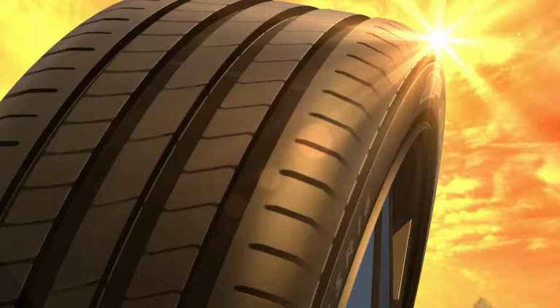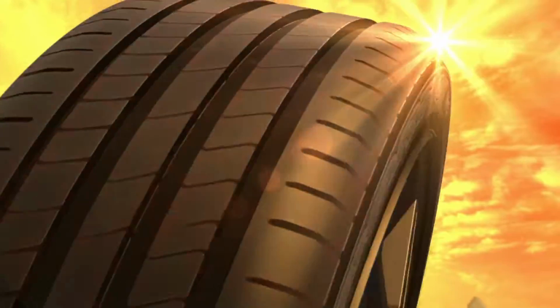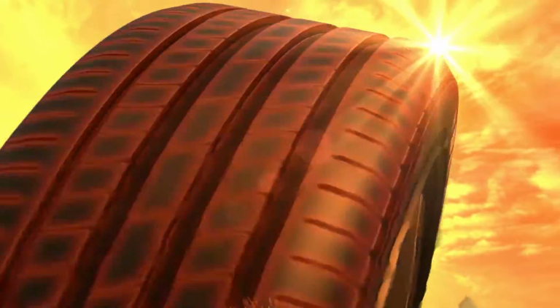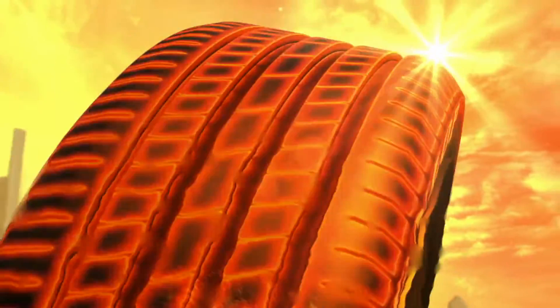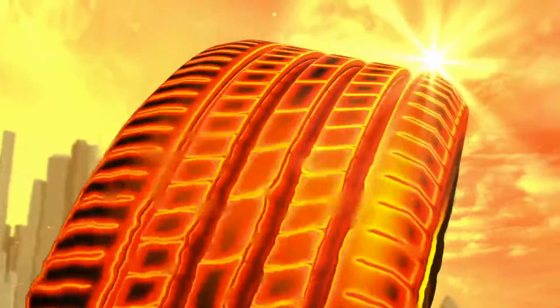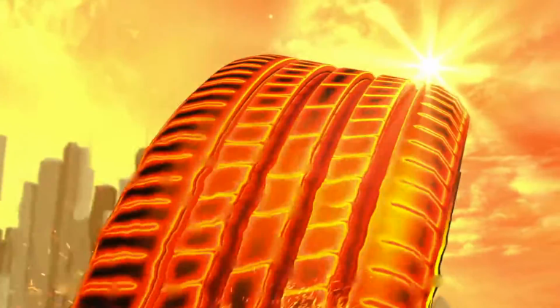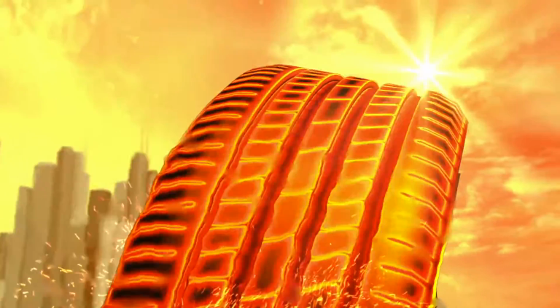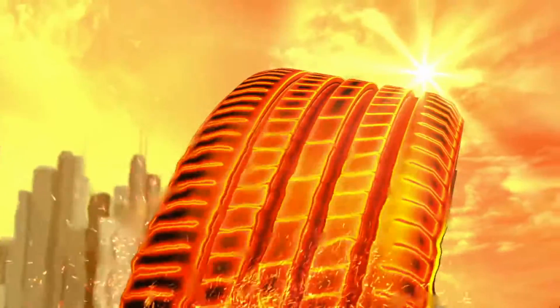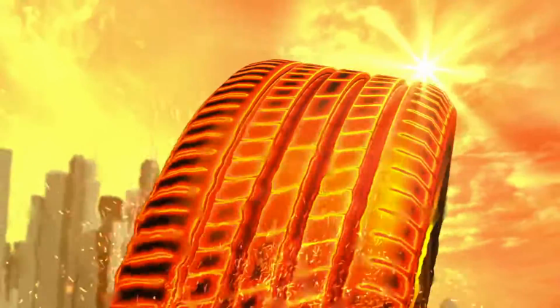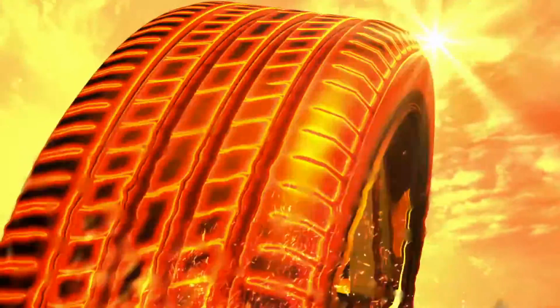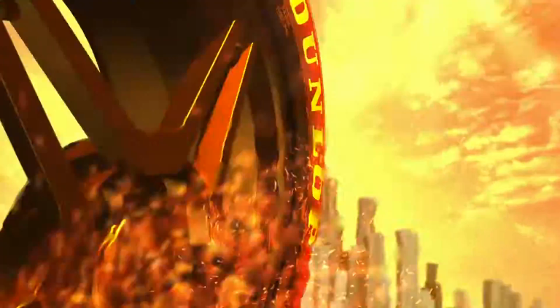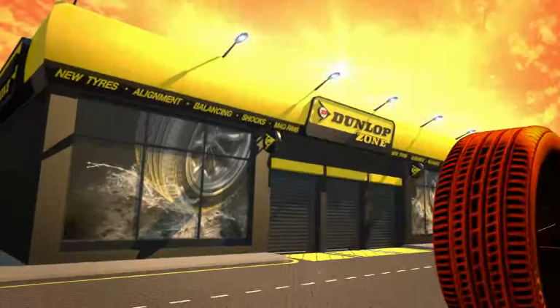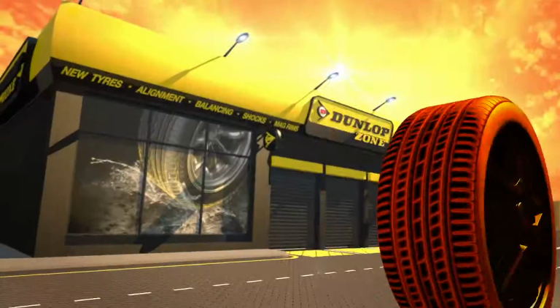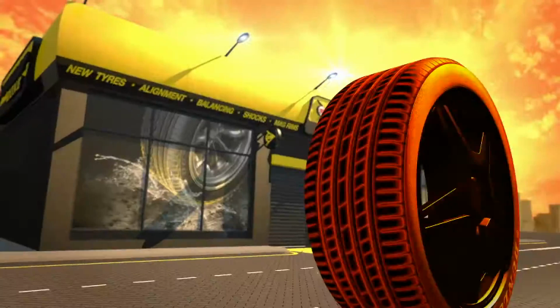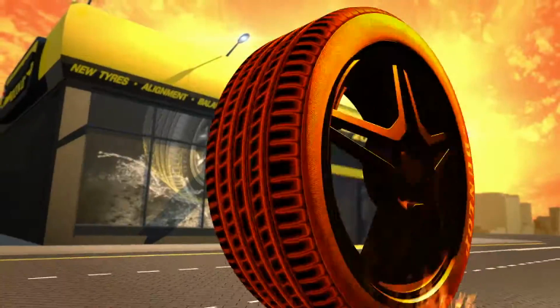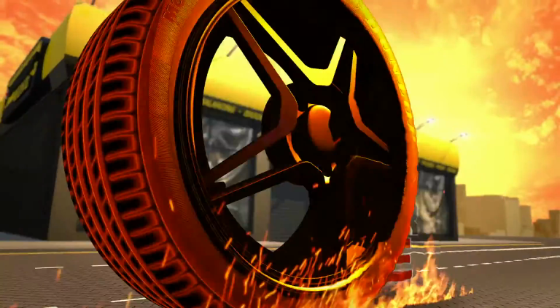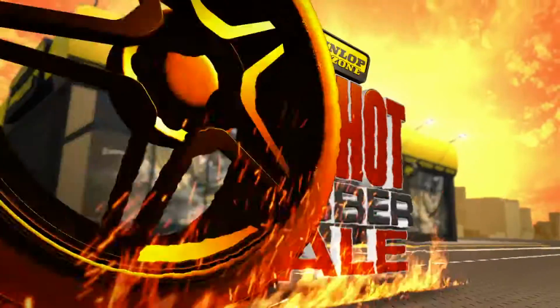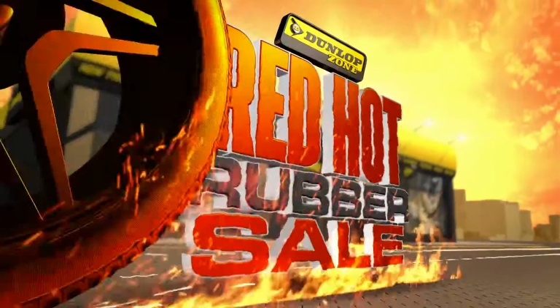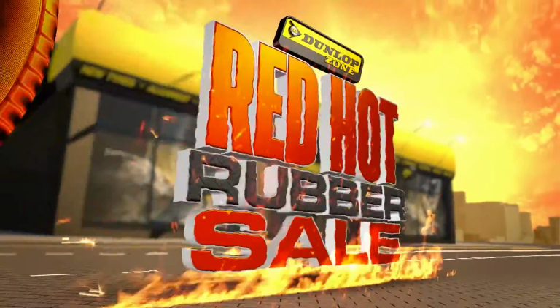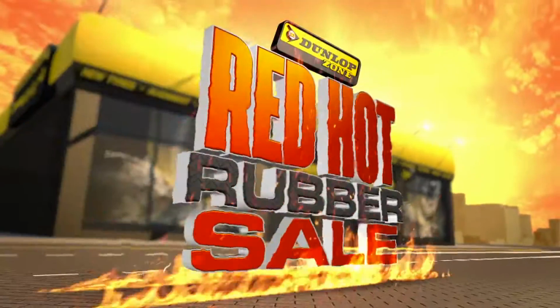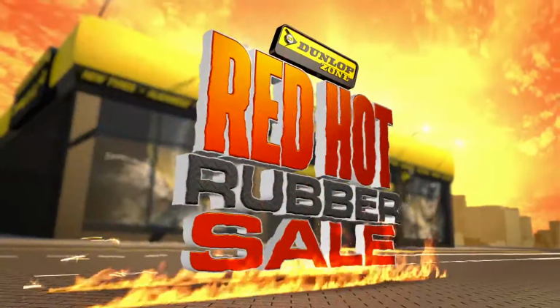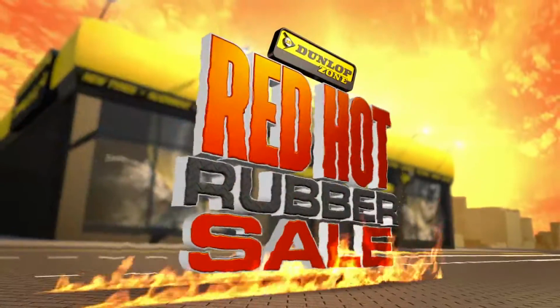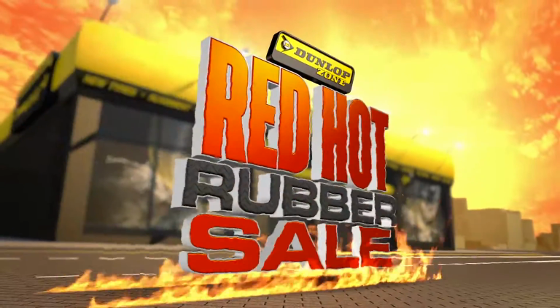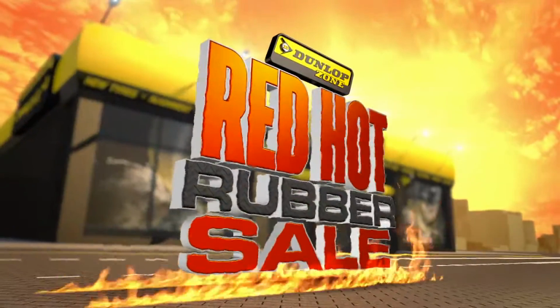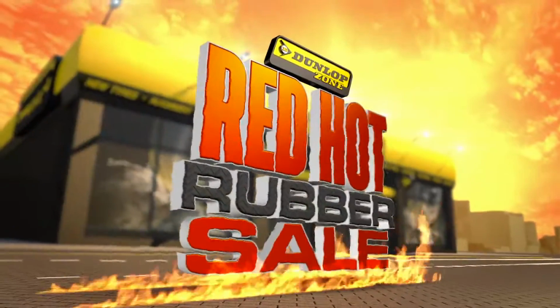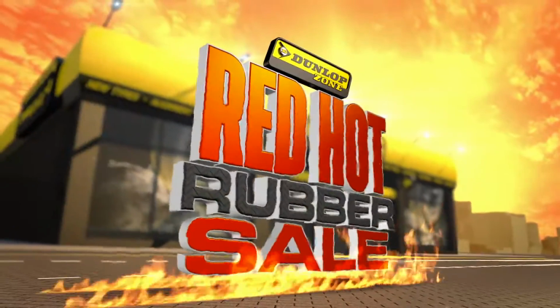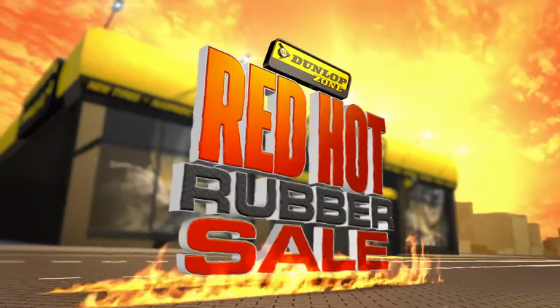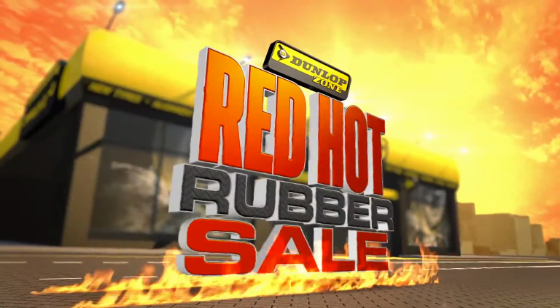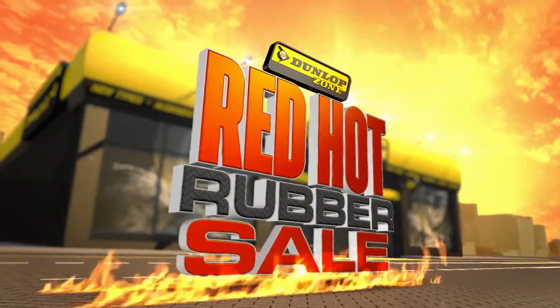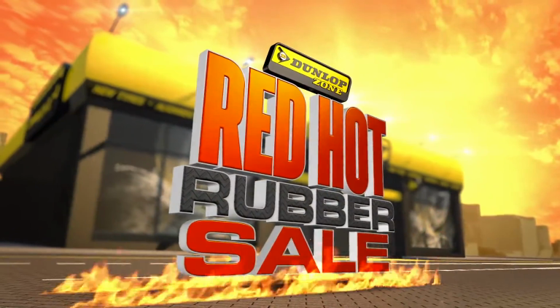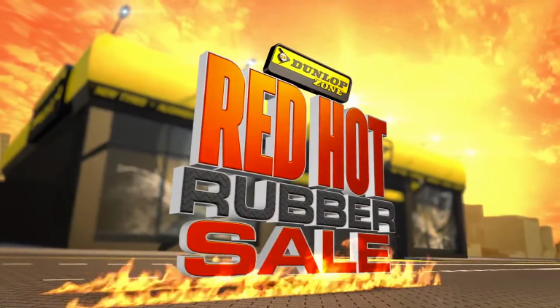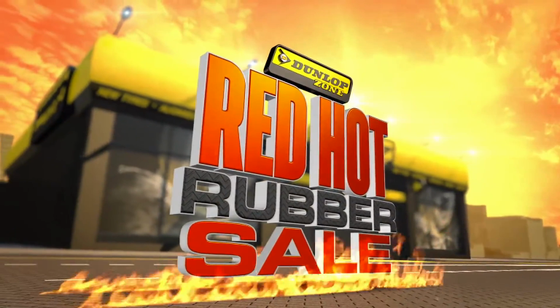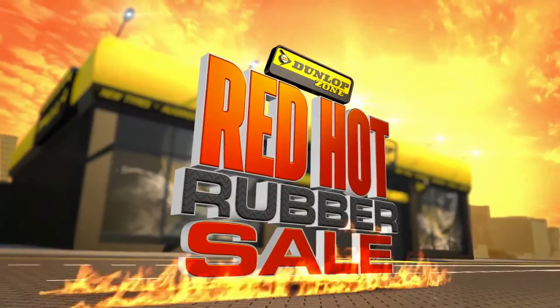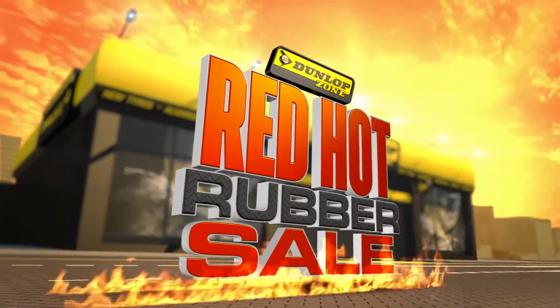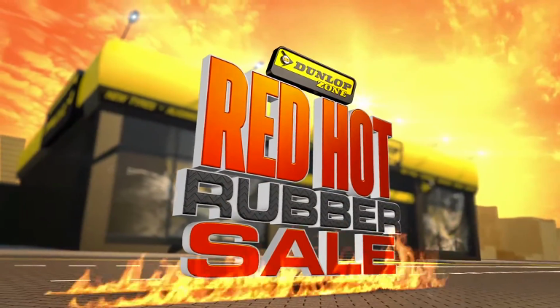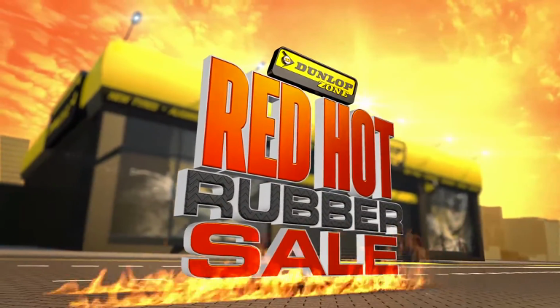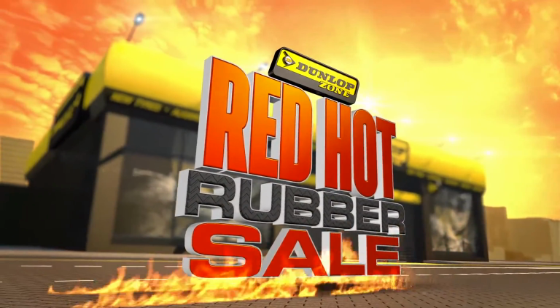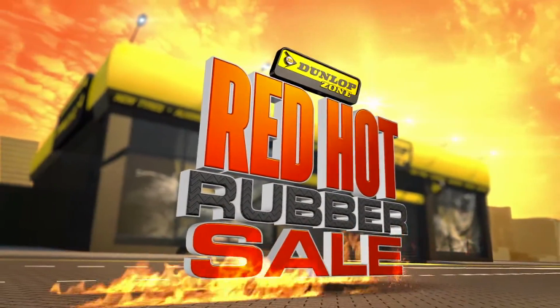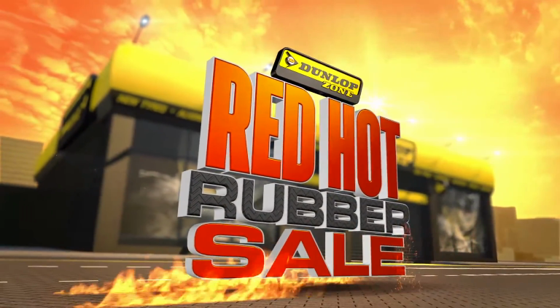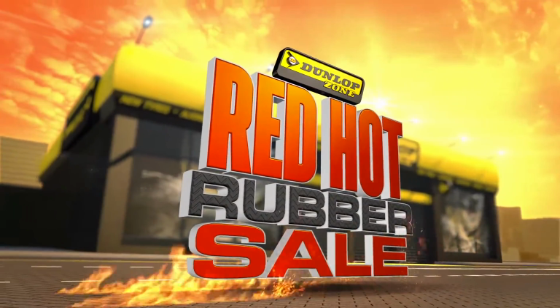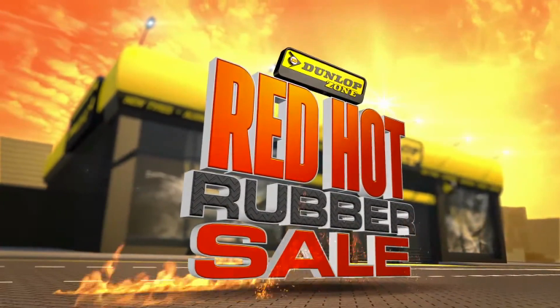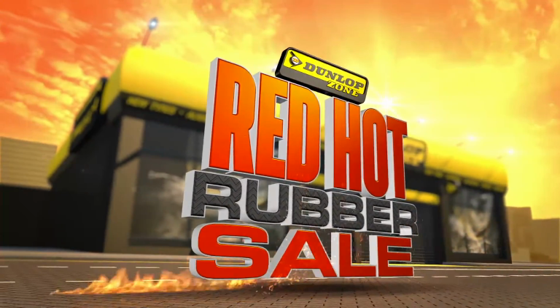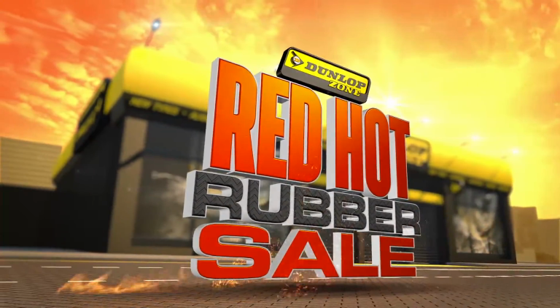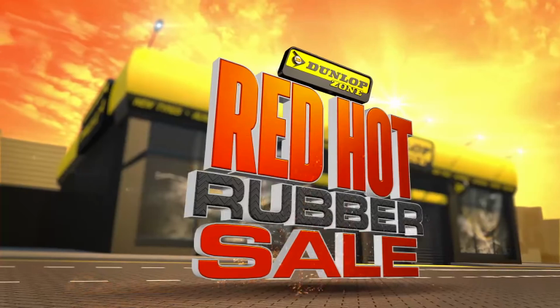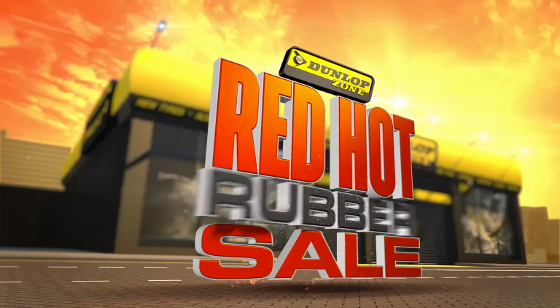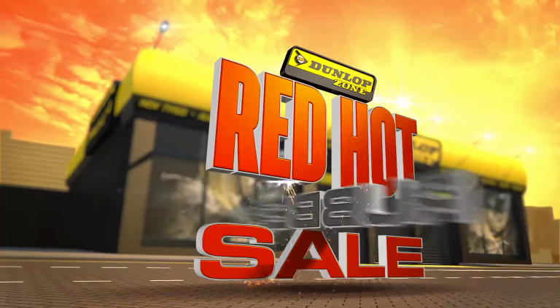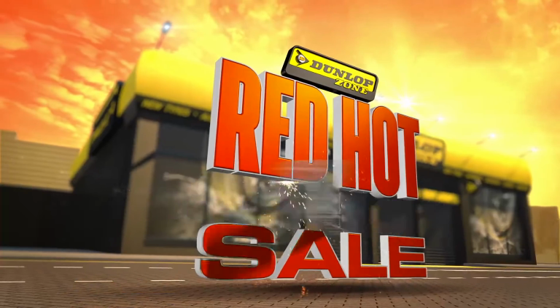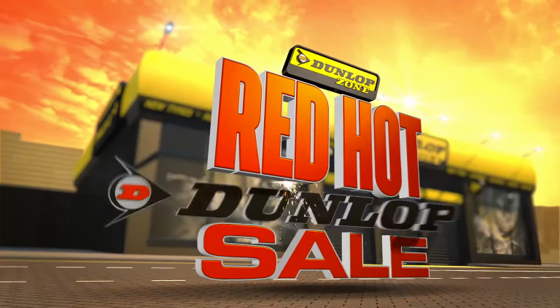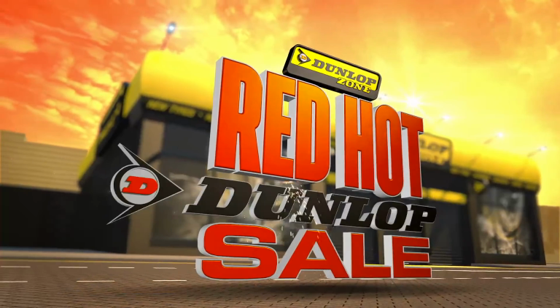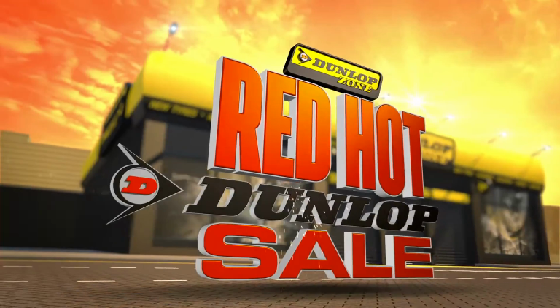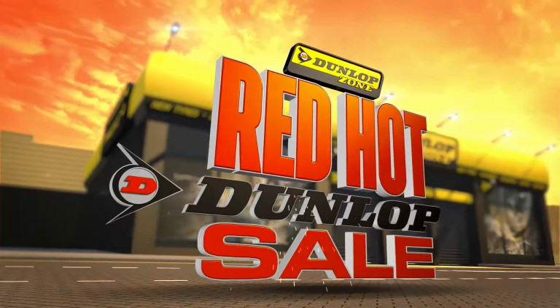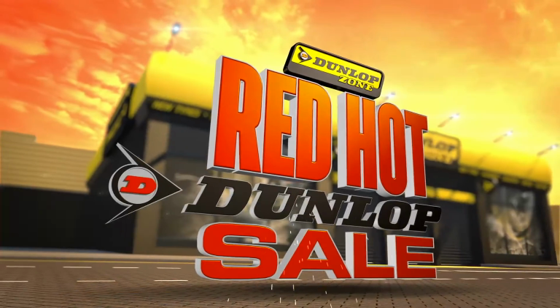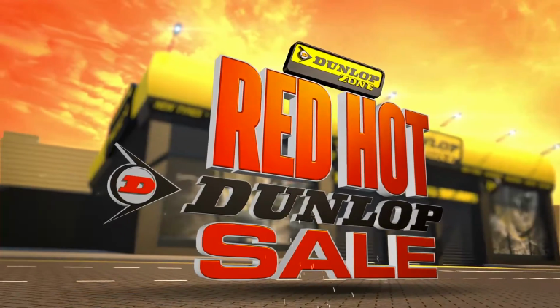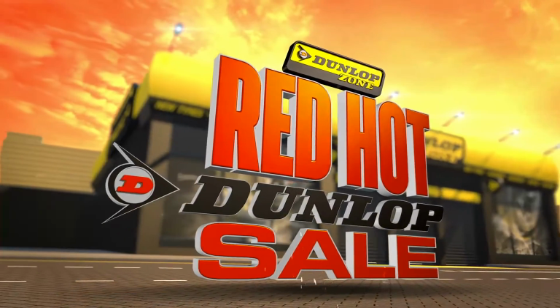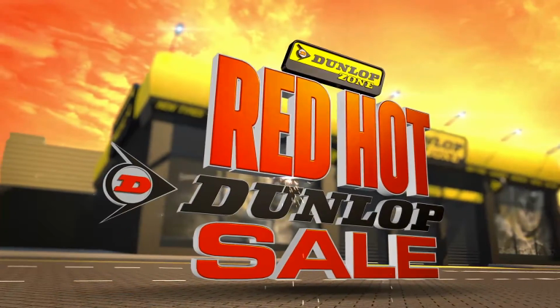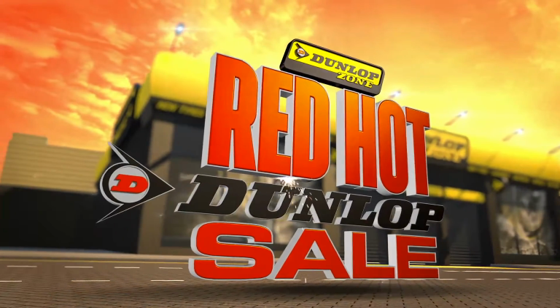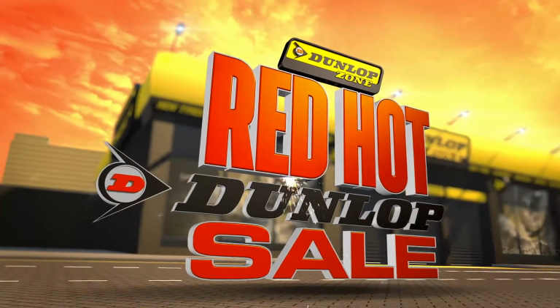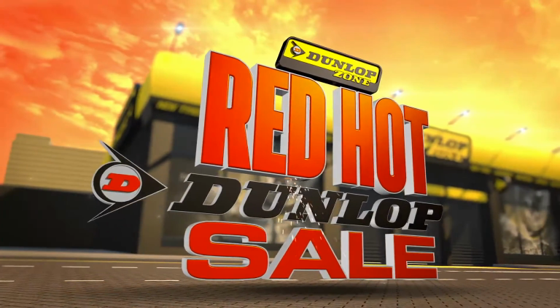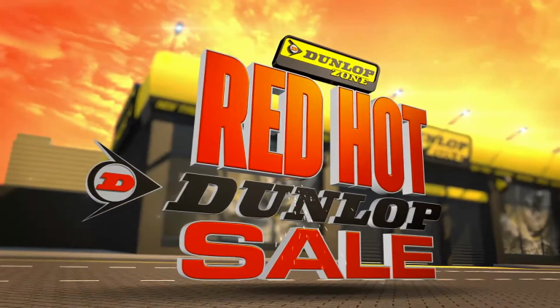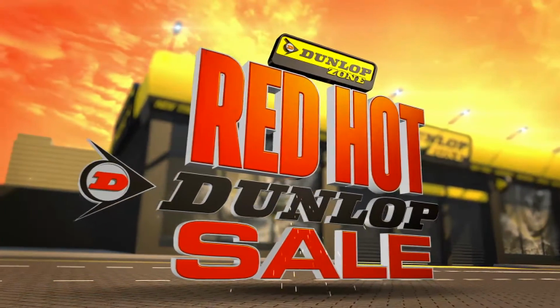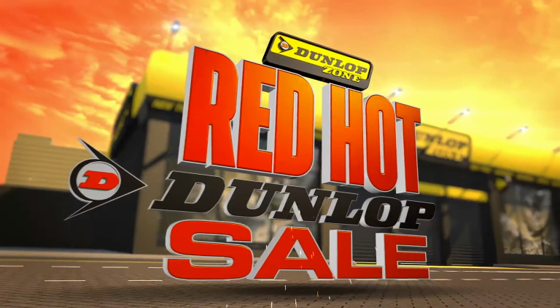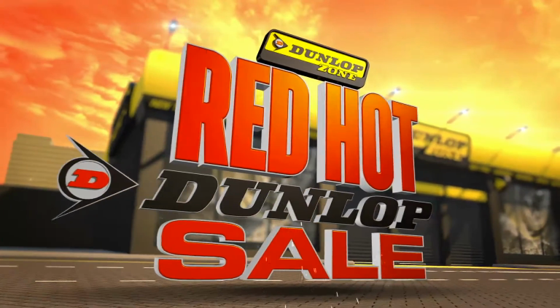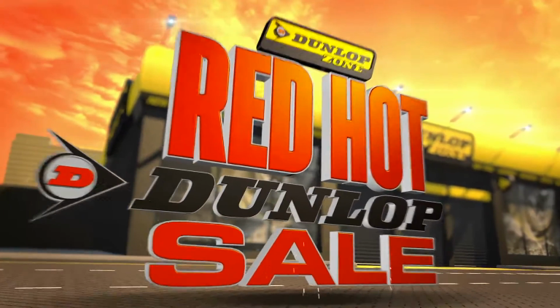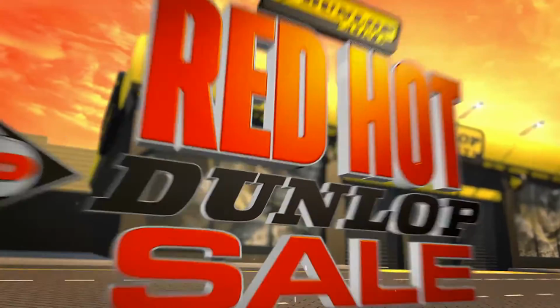The Dunlop Zone Red Hot Rubber Sale is on! Drive in for awesome deals on high-performance Dunlop and Sumitomo tyres.